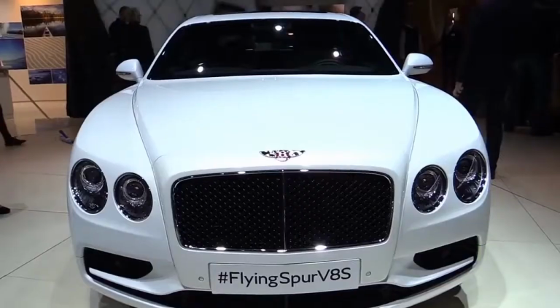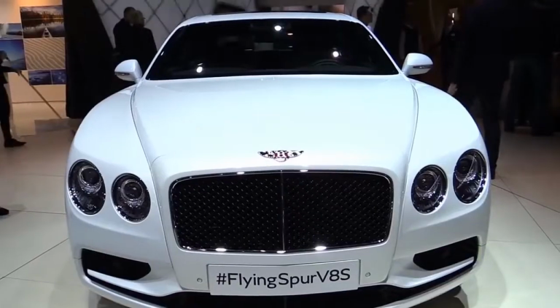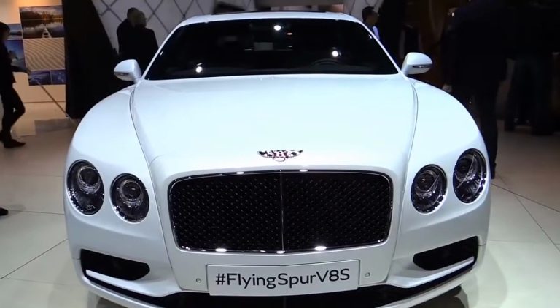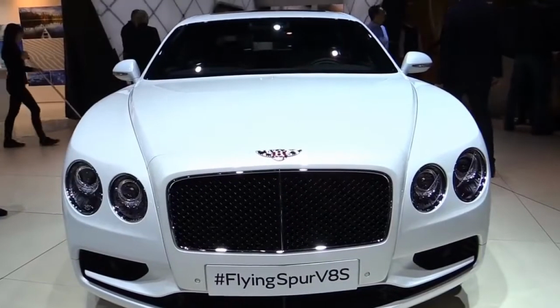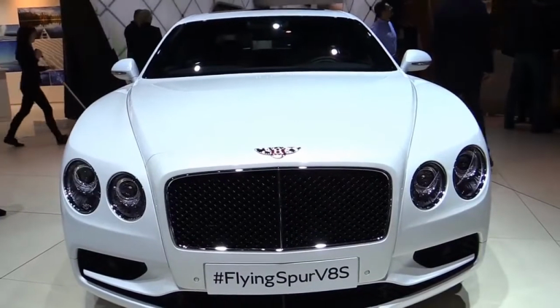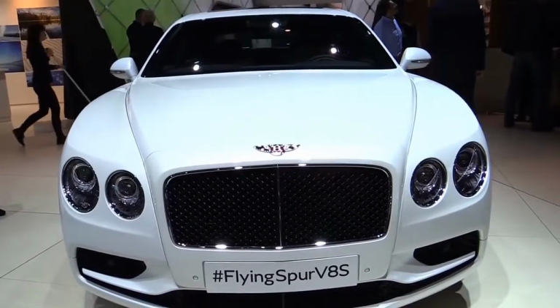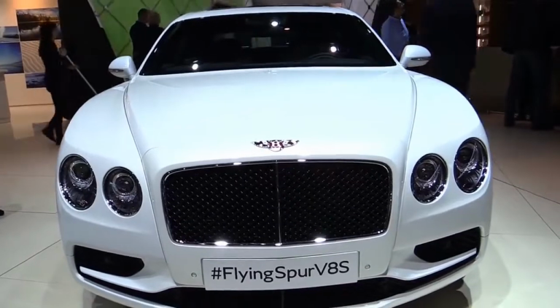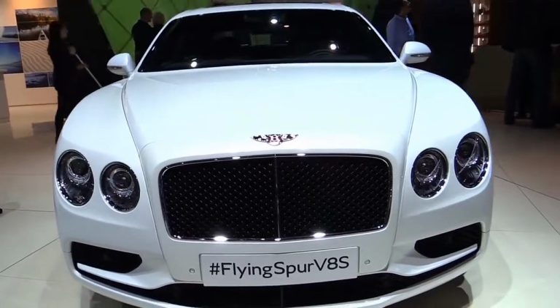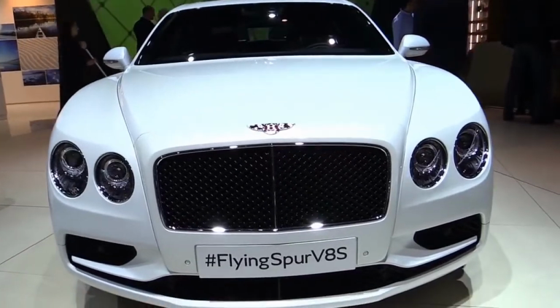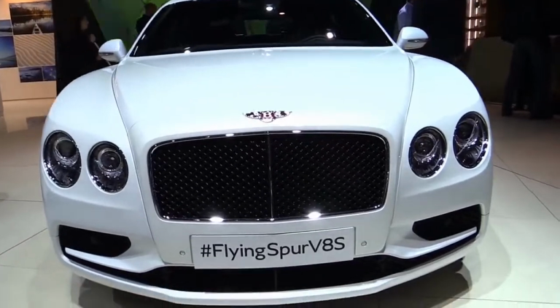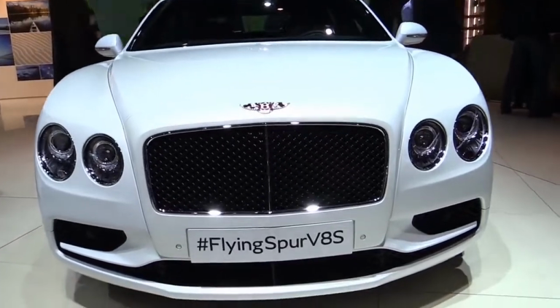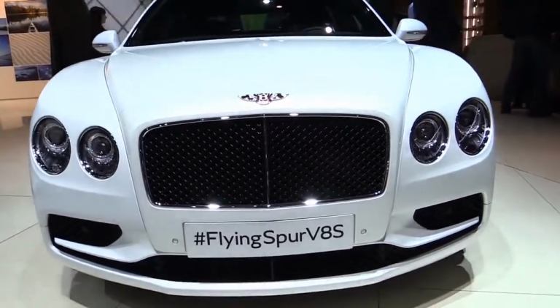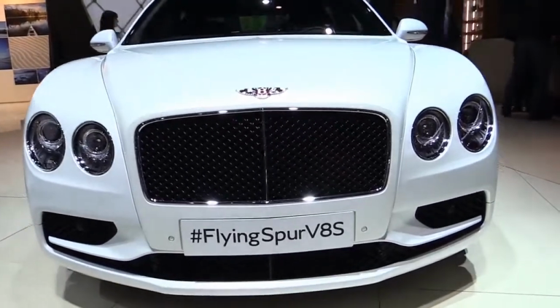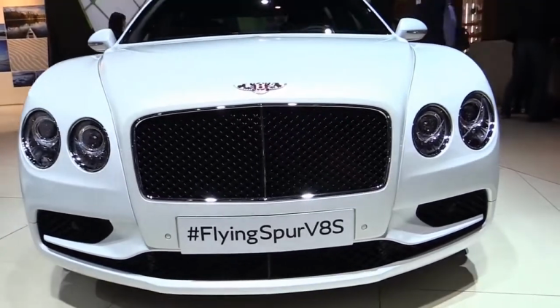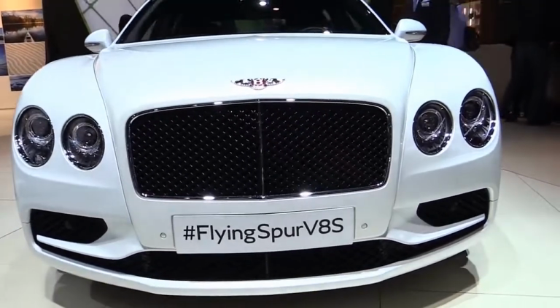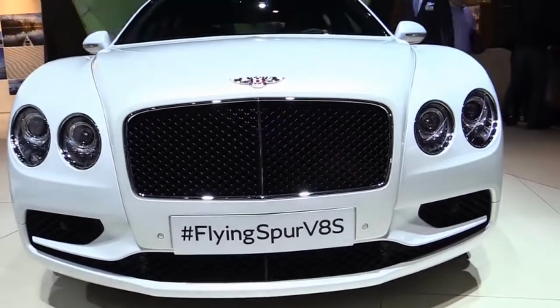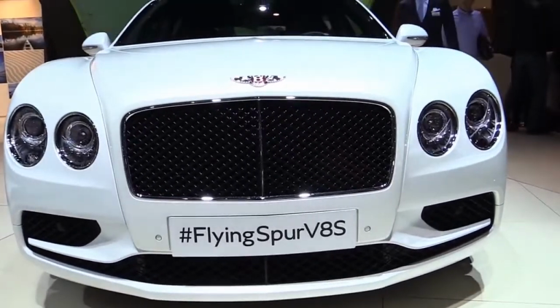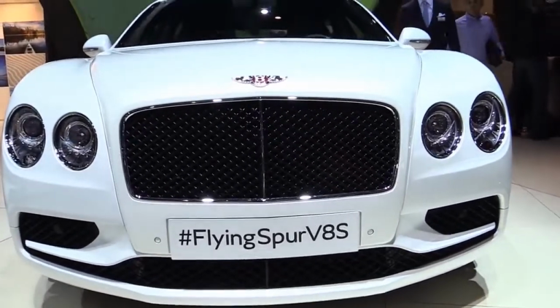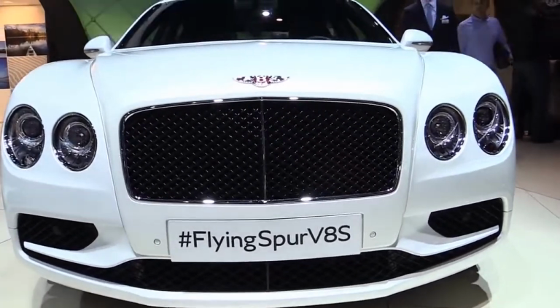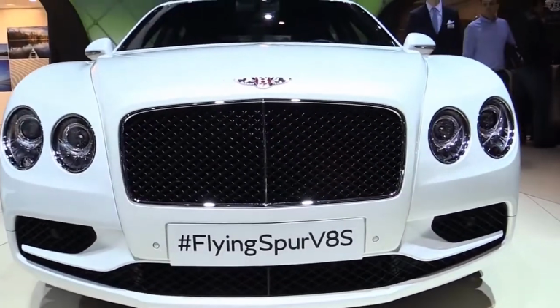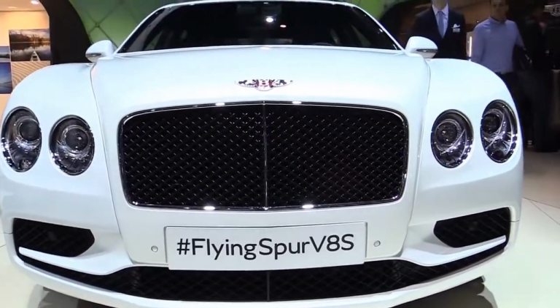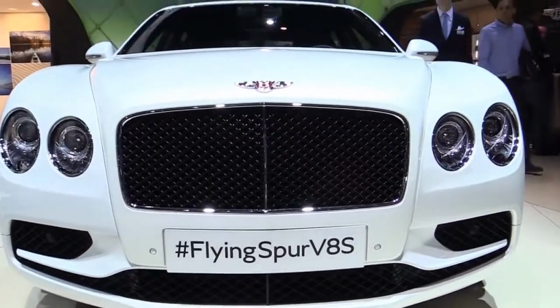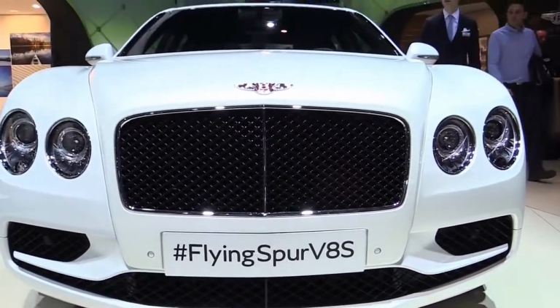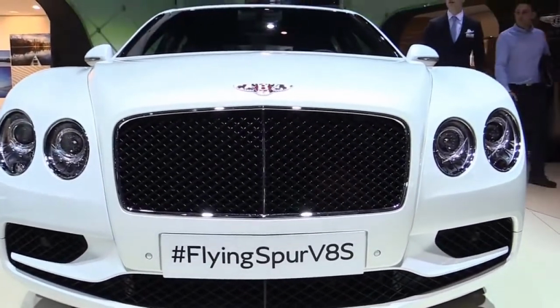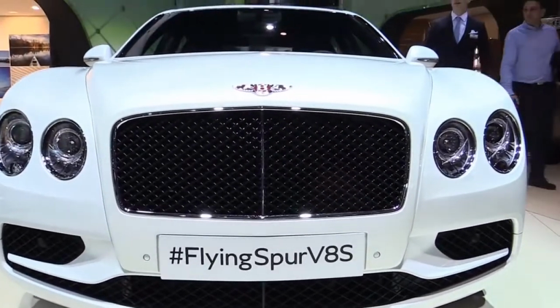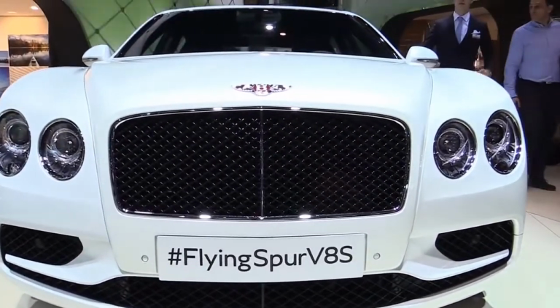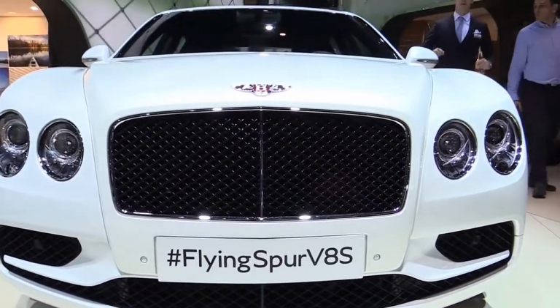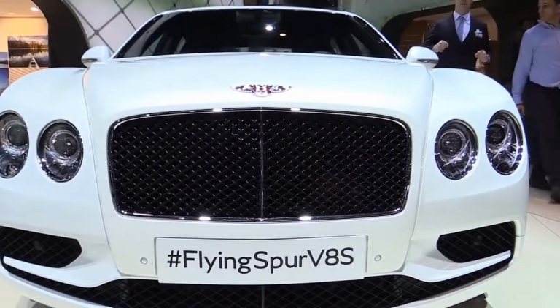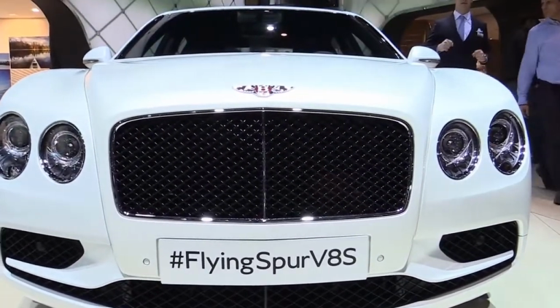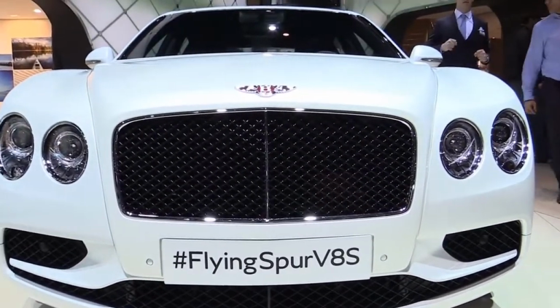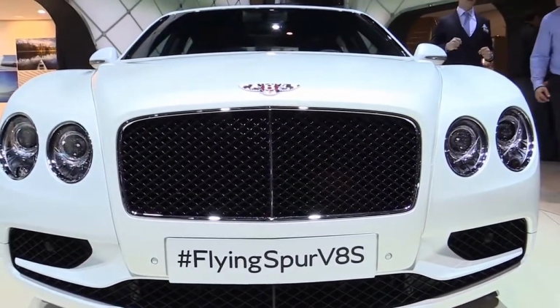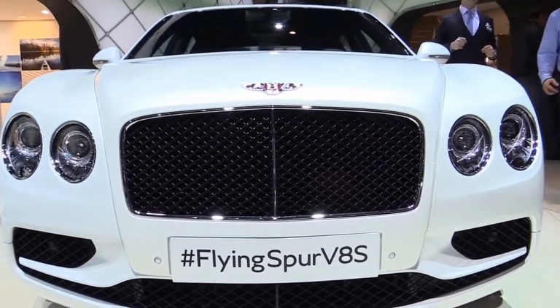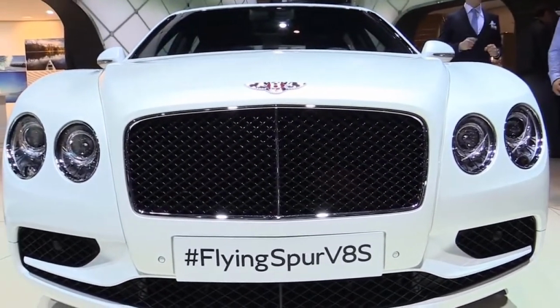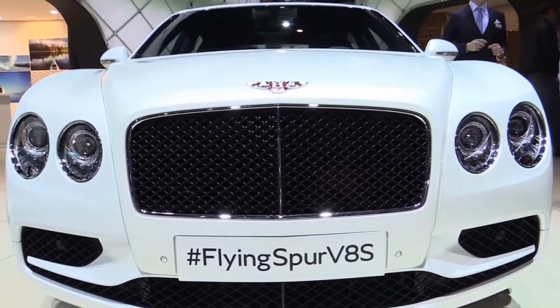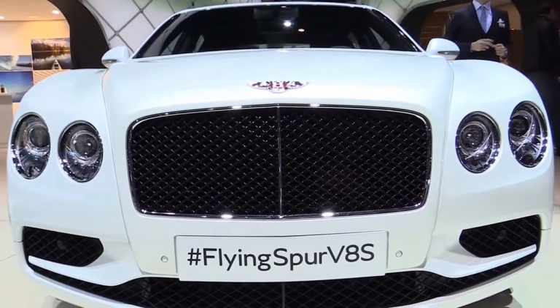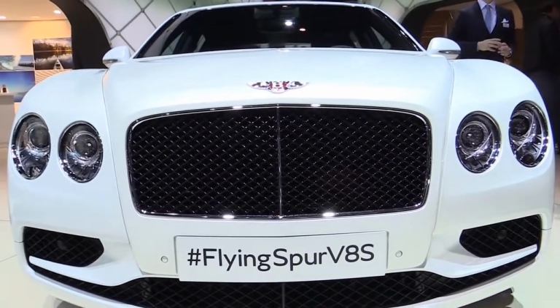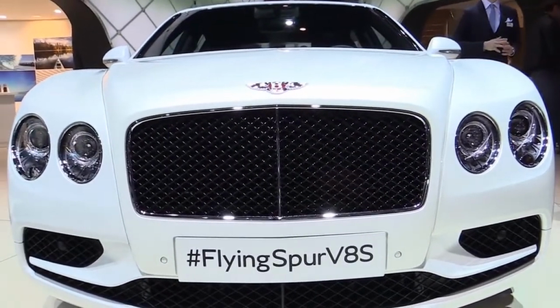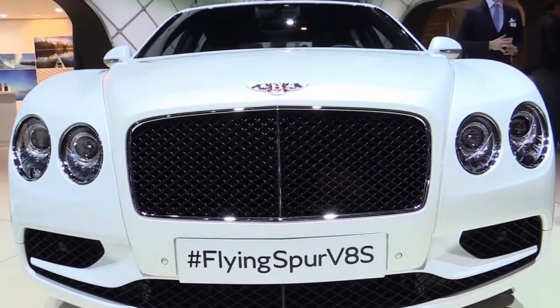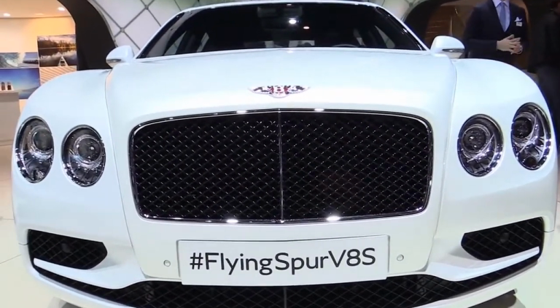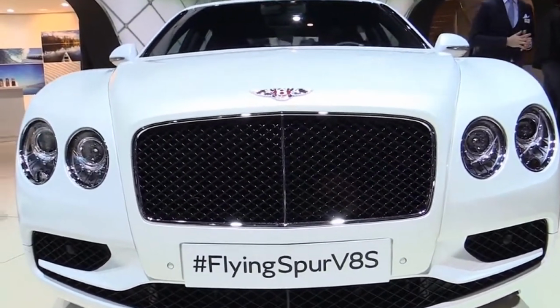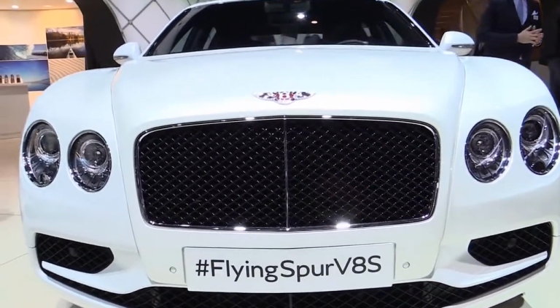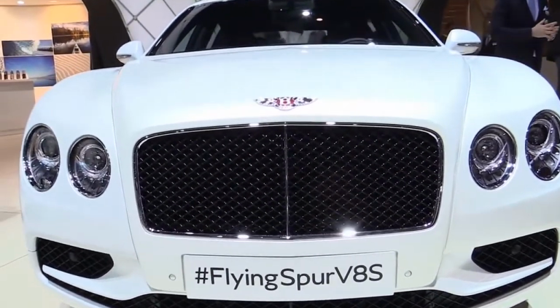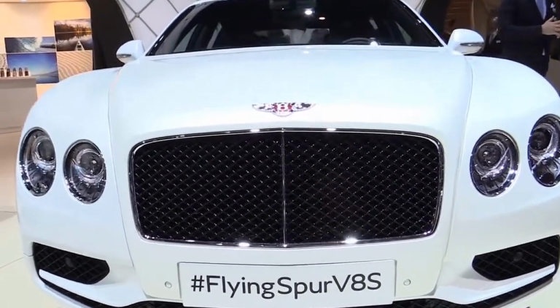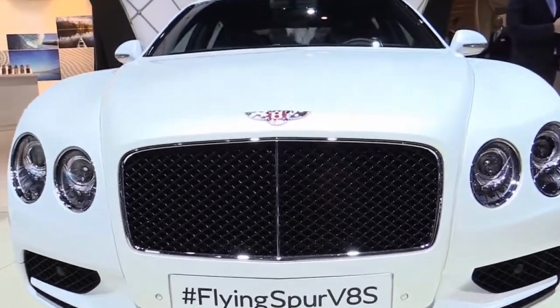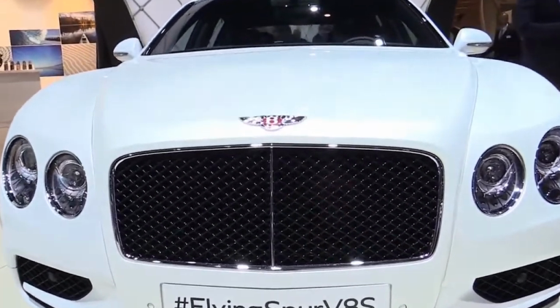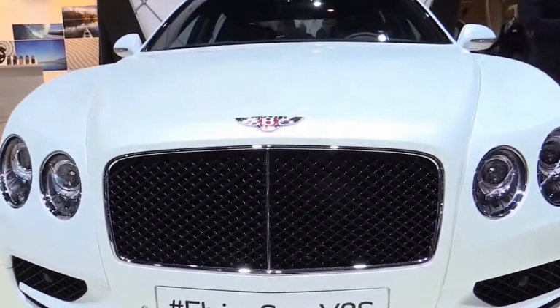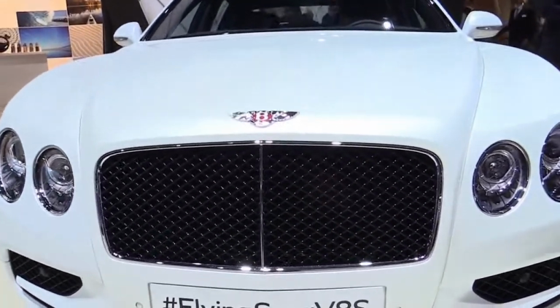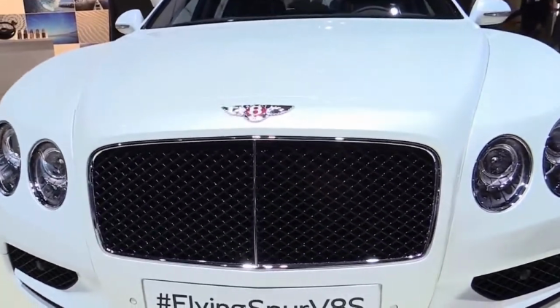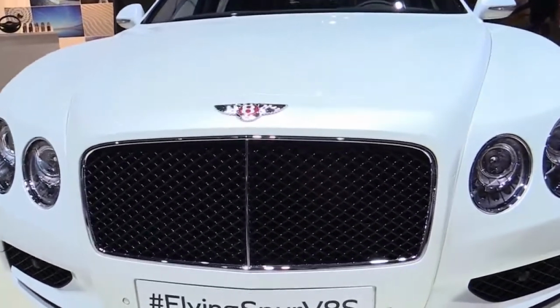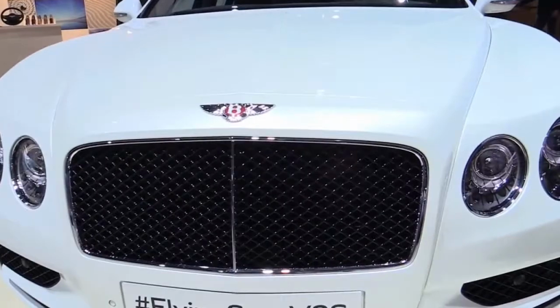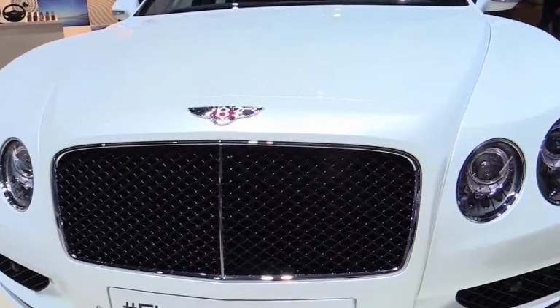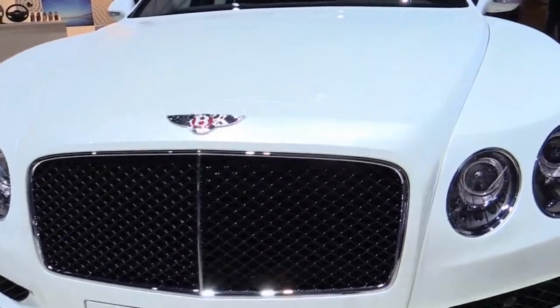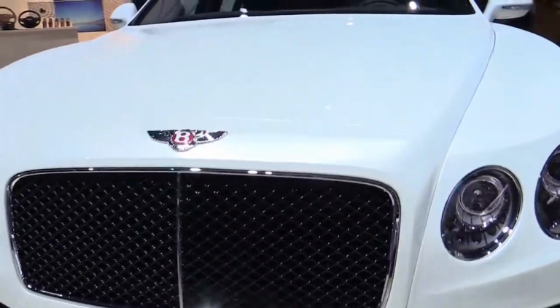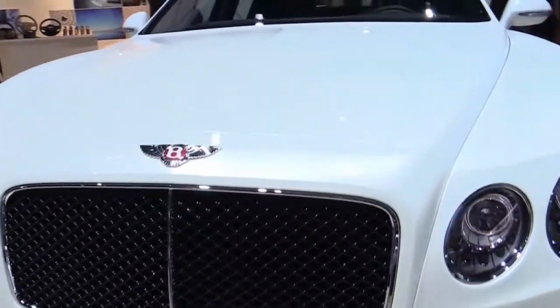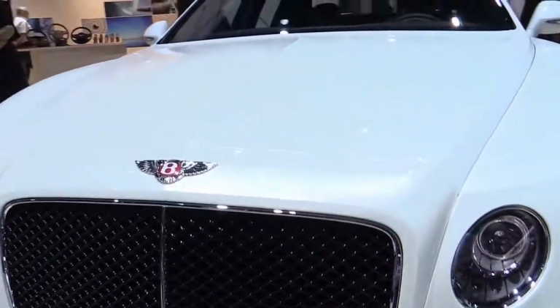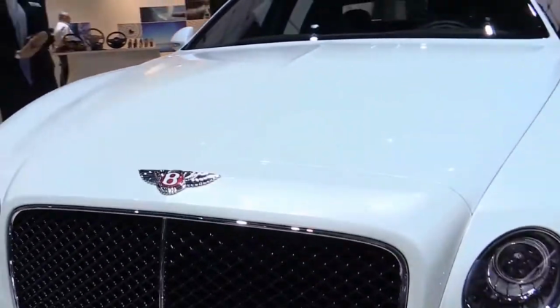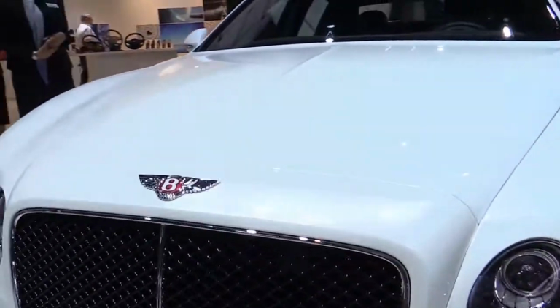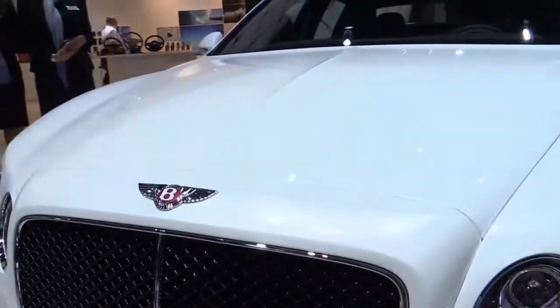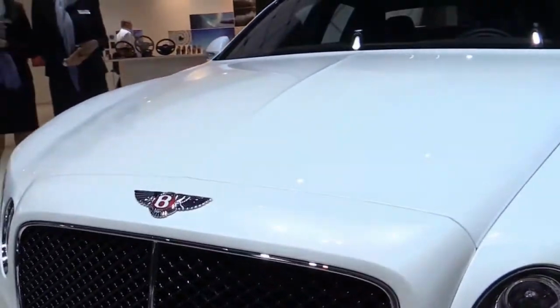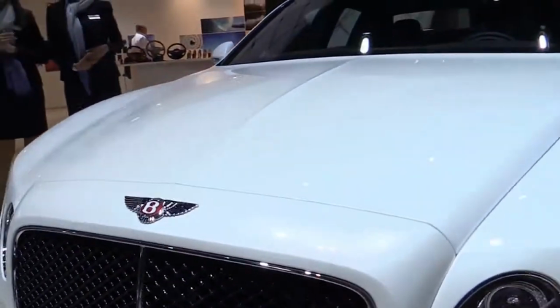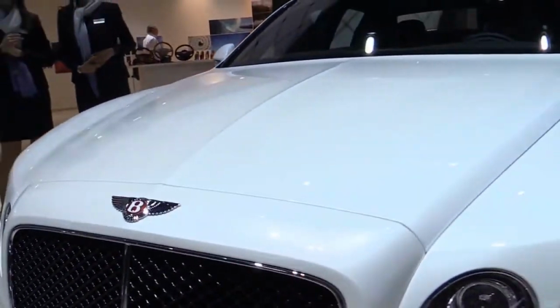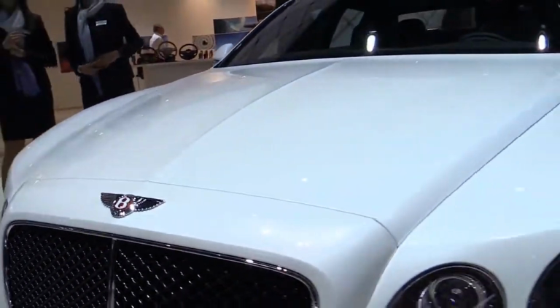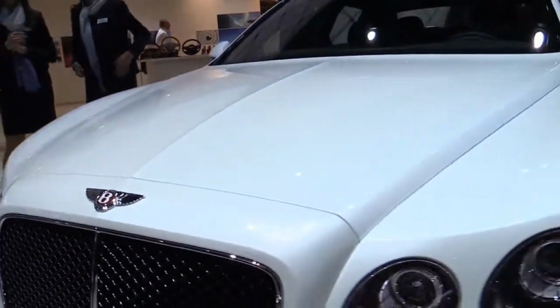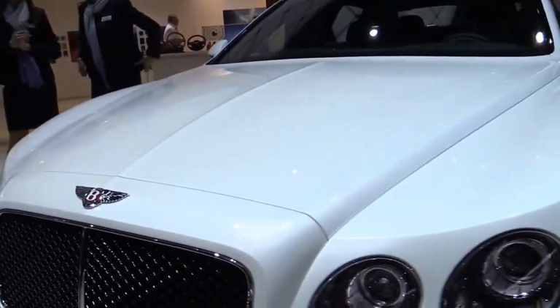Launched in 2005 and updated in 2013, the Bentley Flying Spur is getting a little long in the tooth.